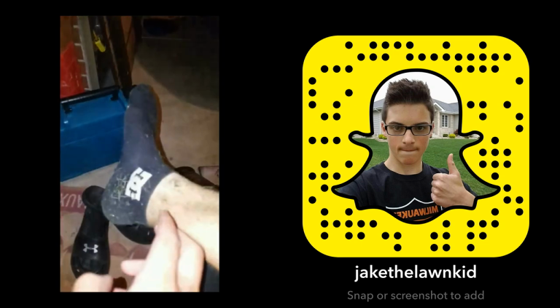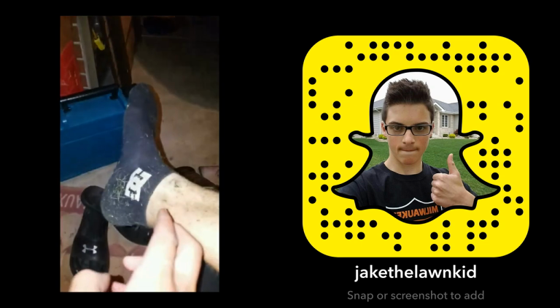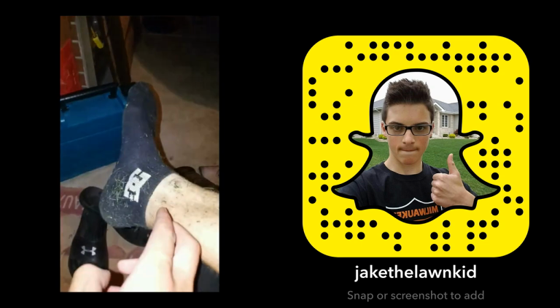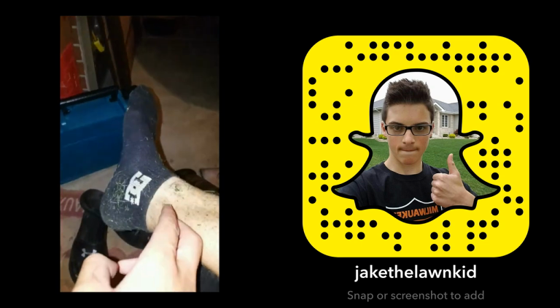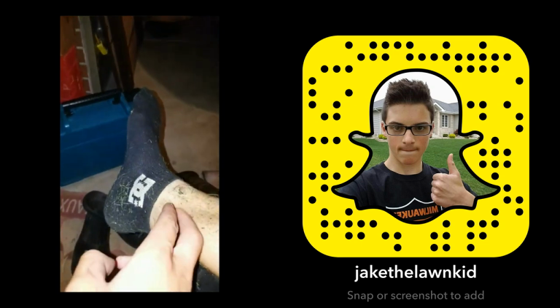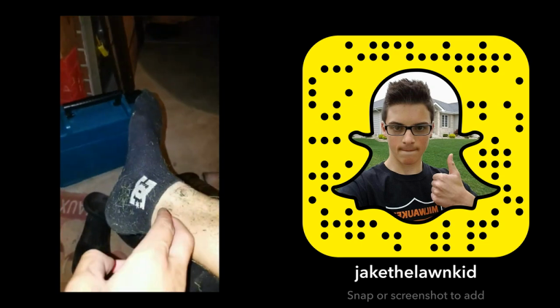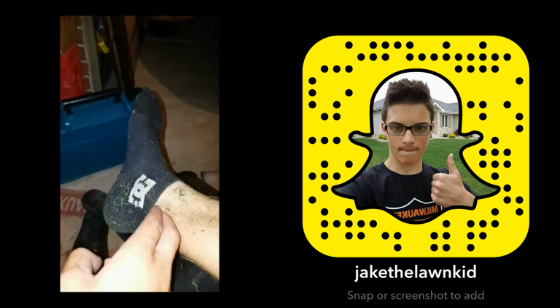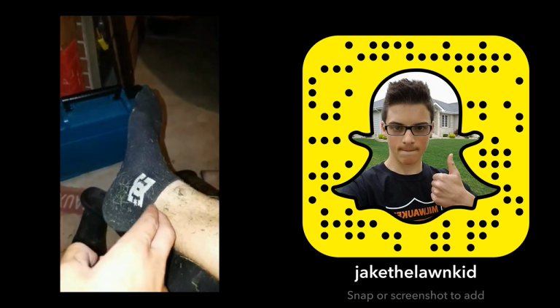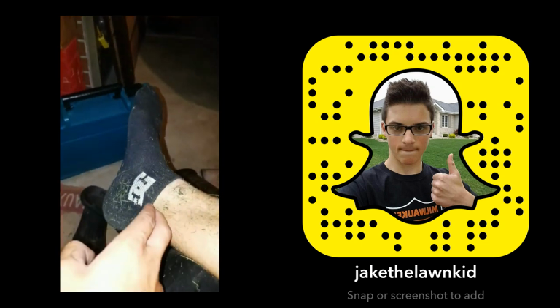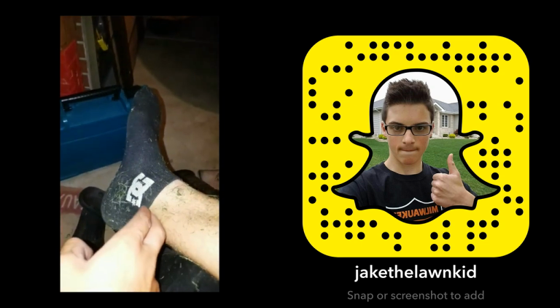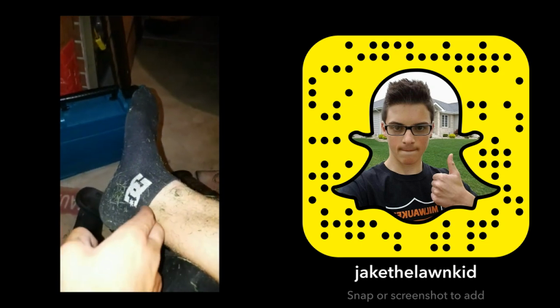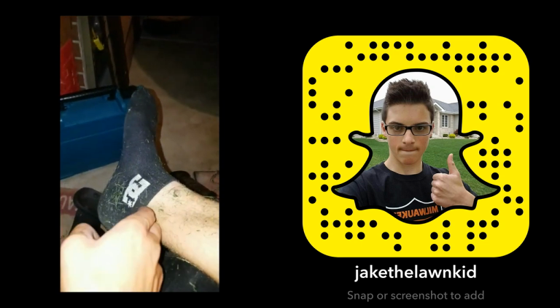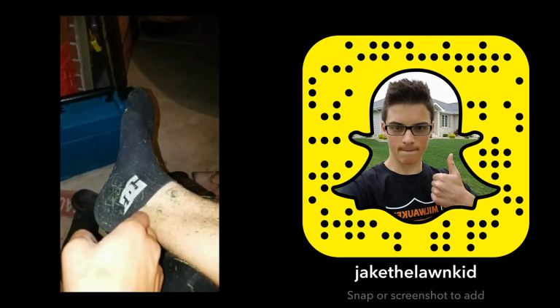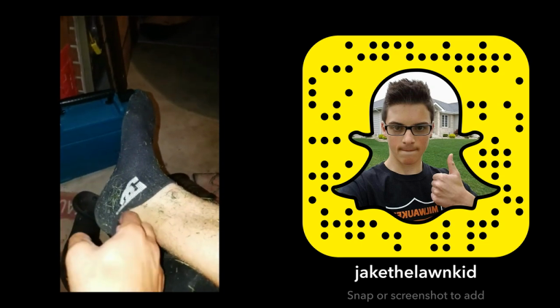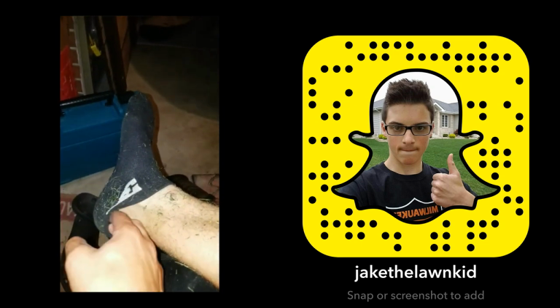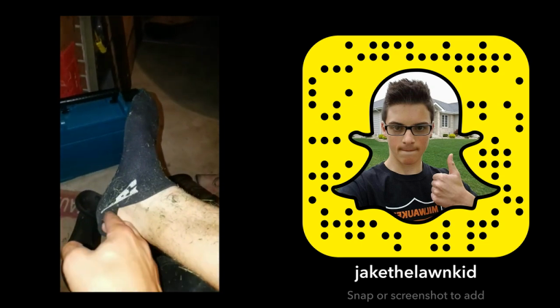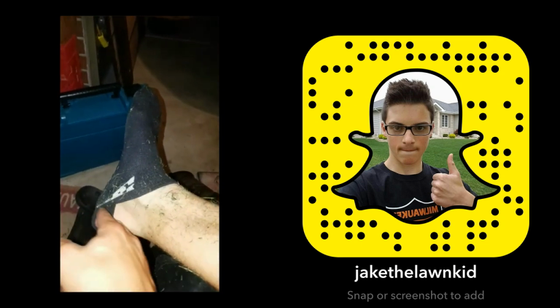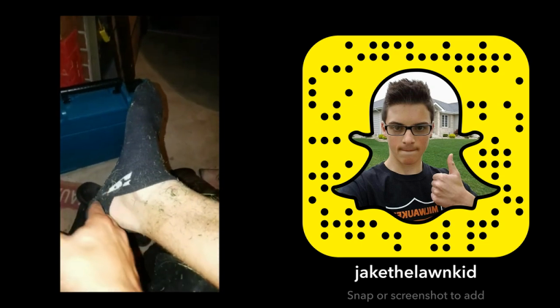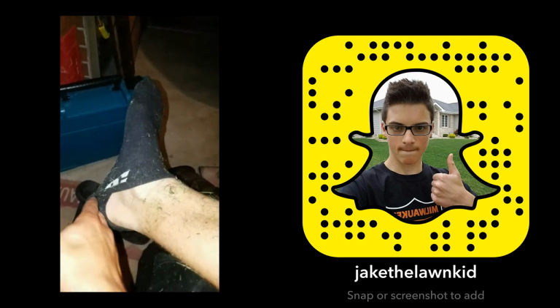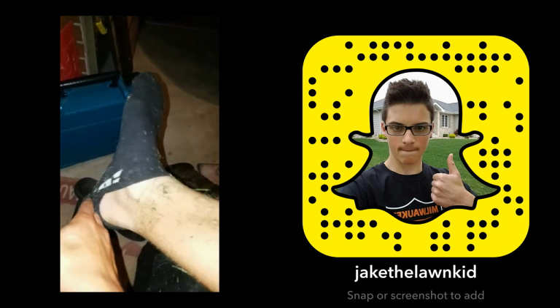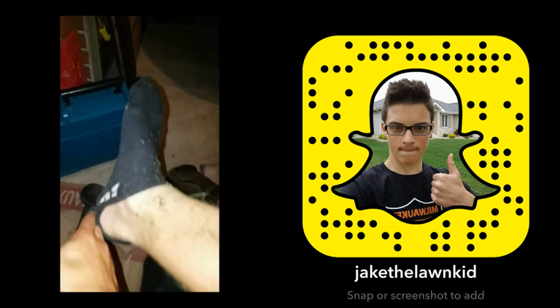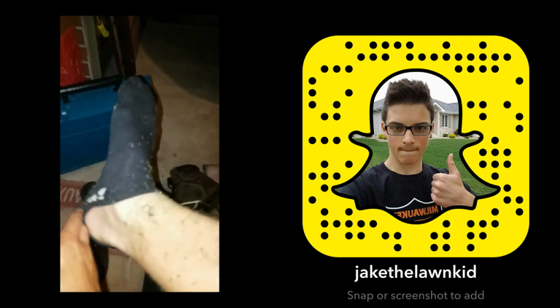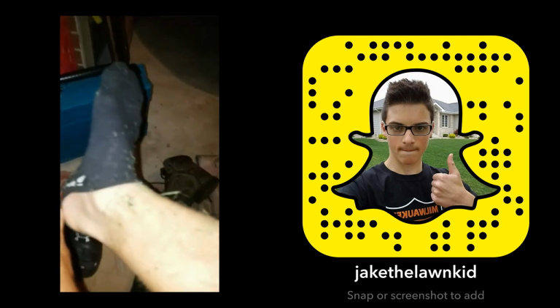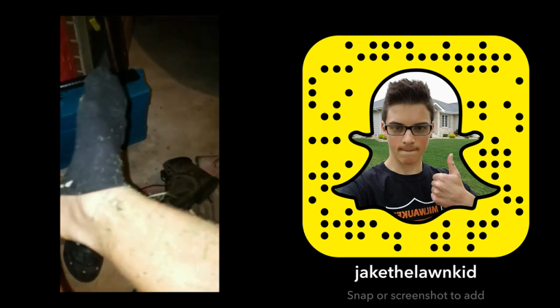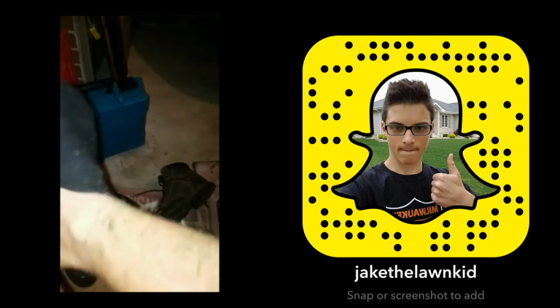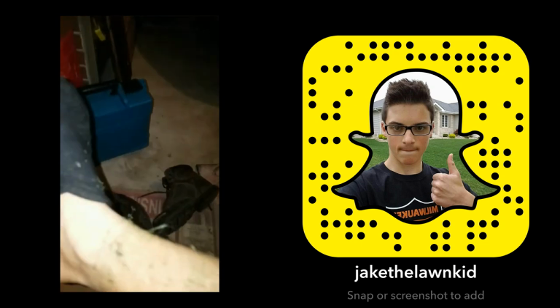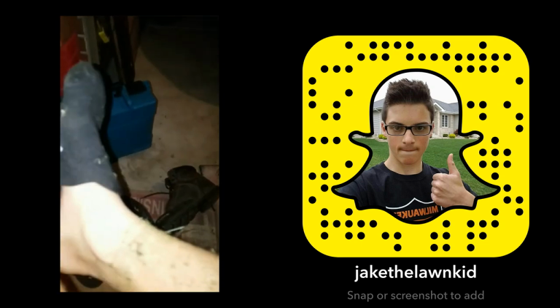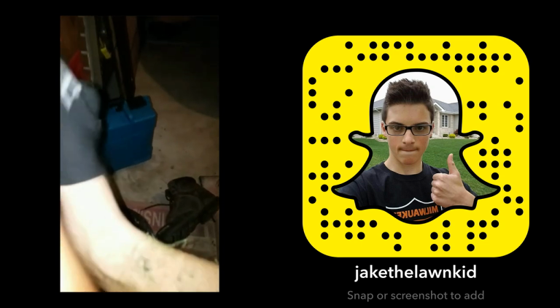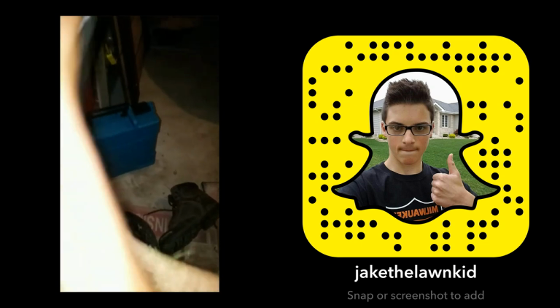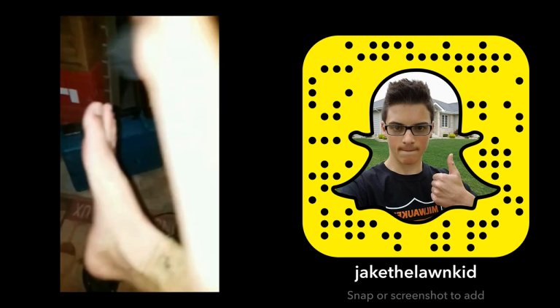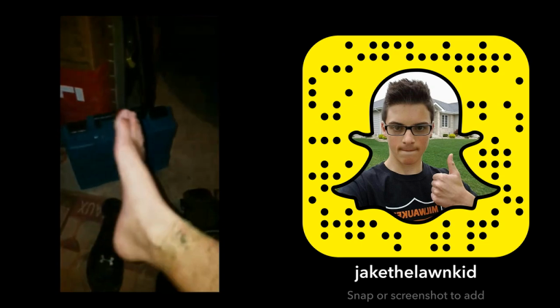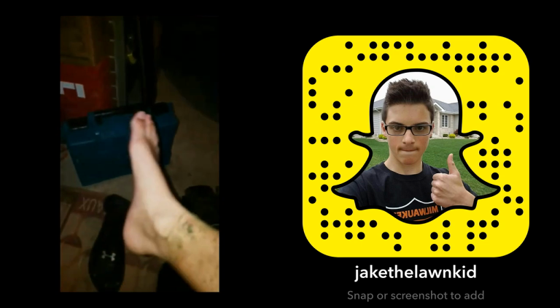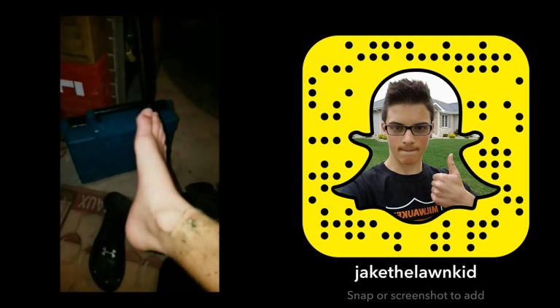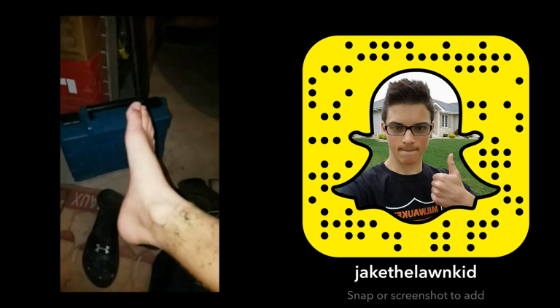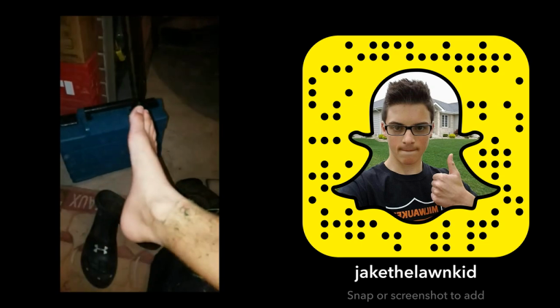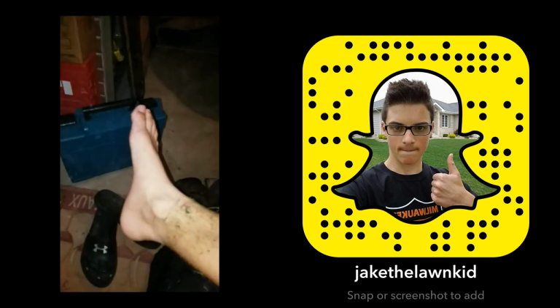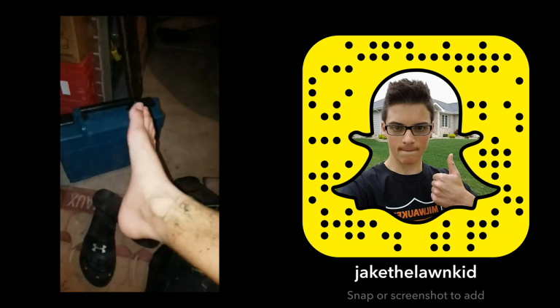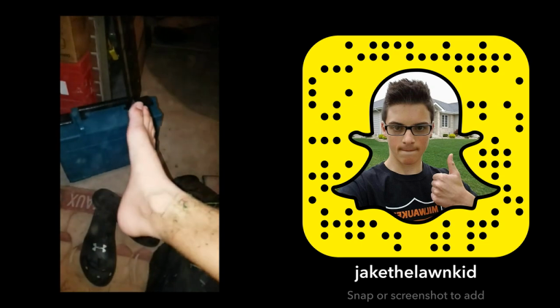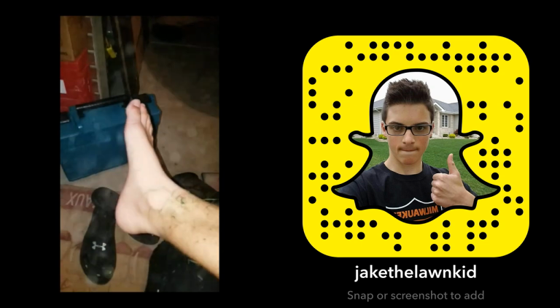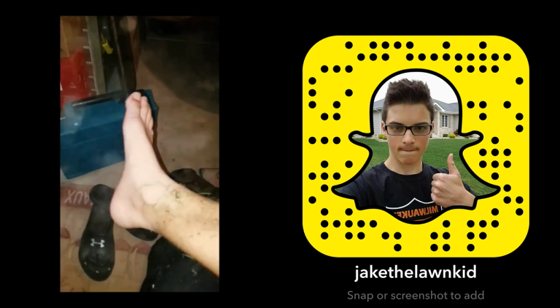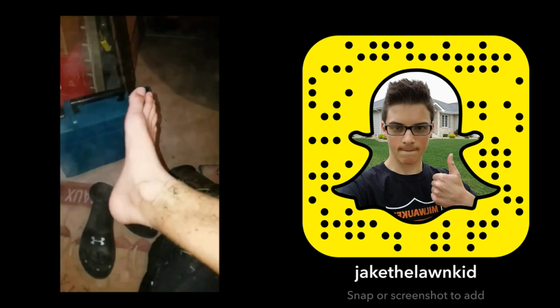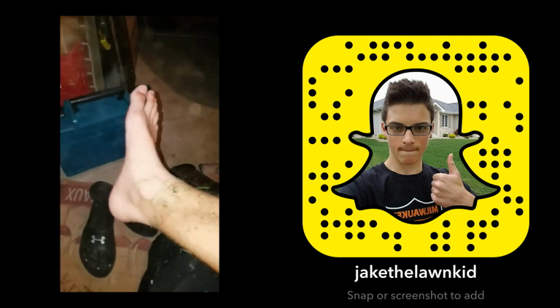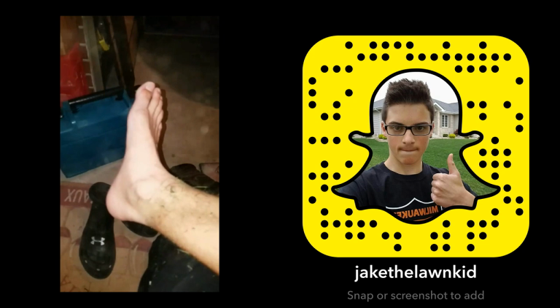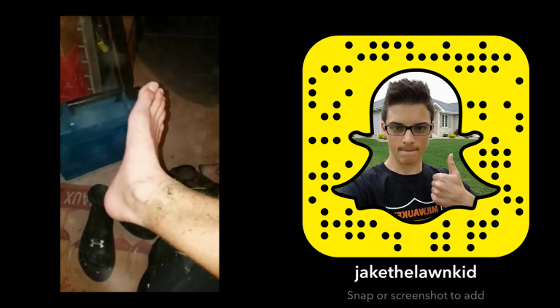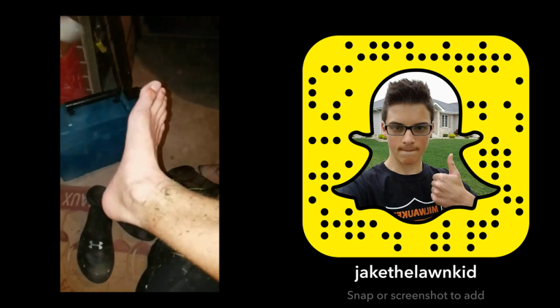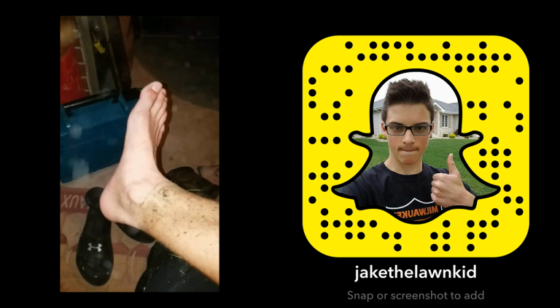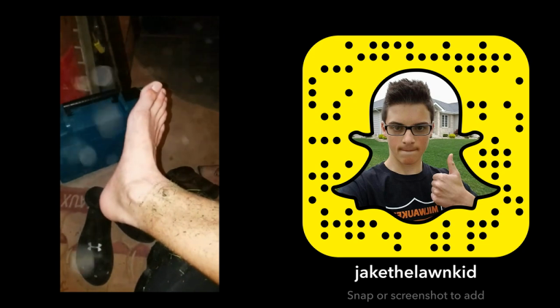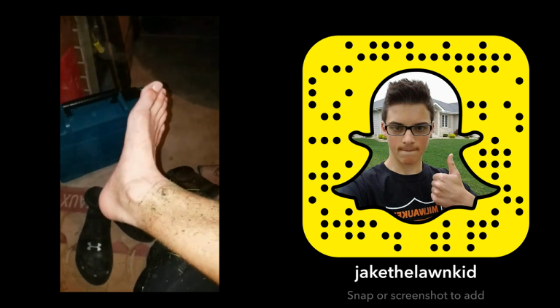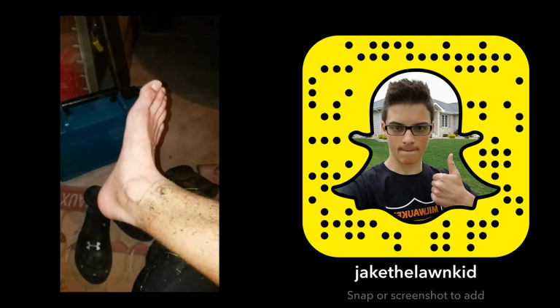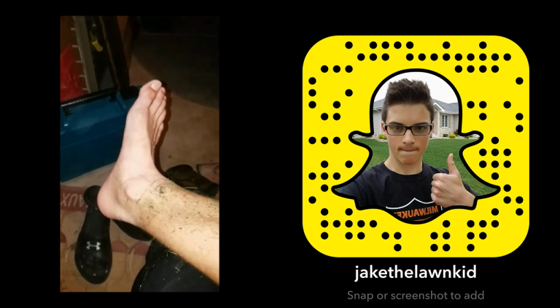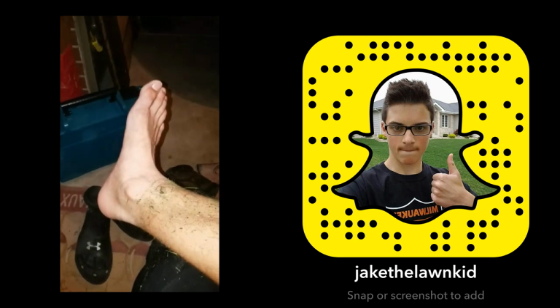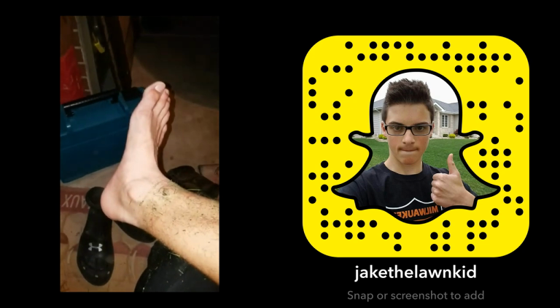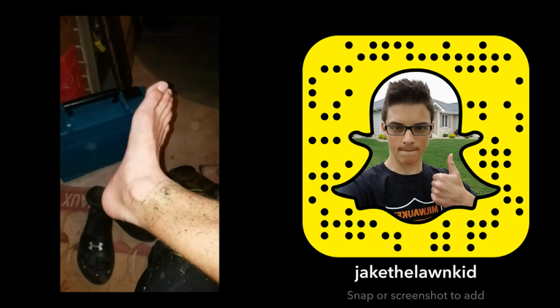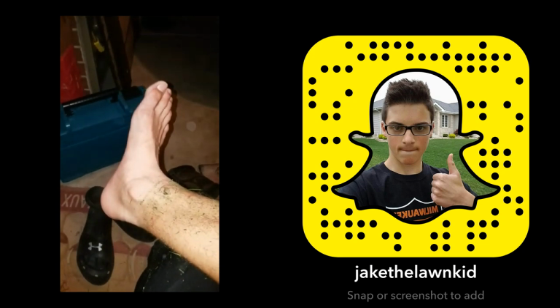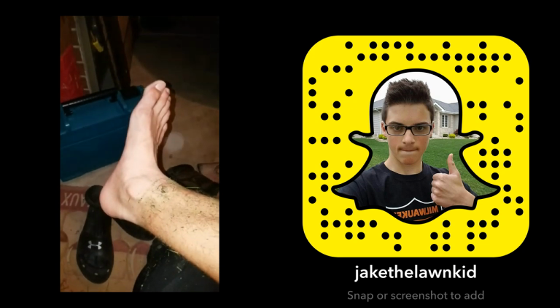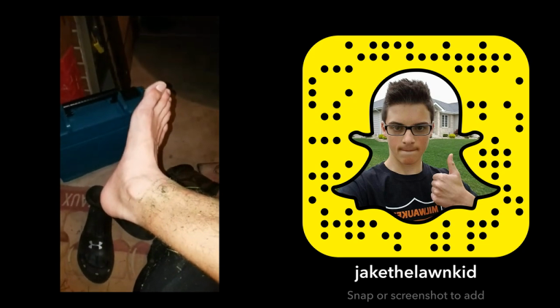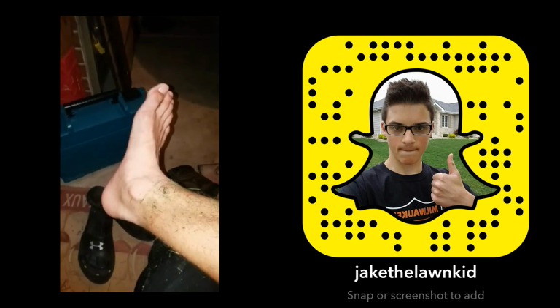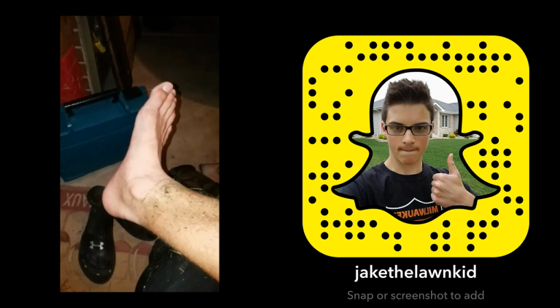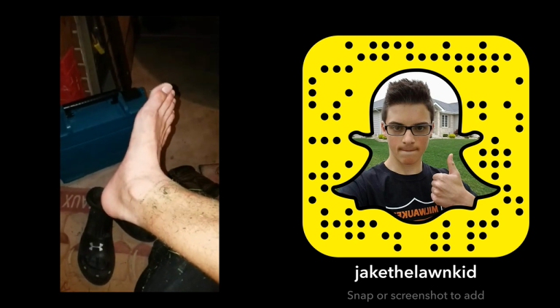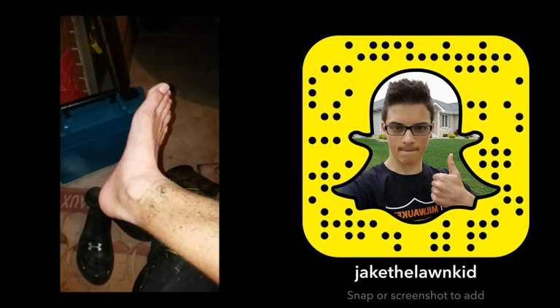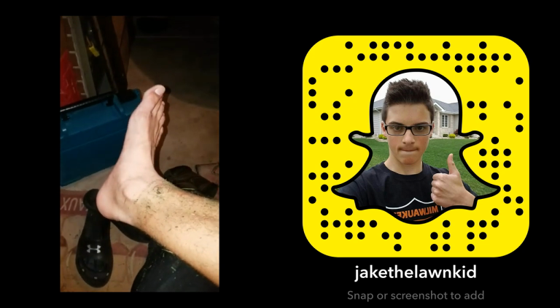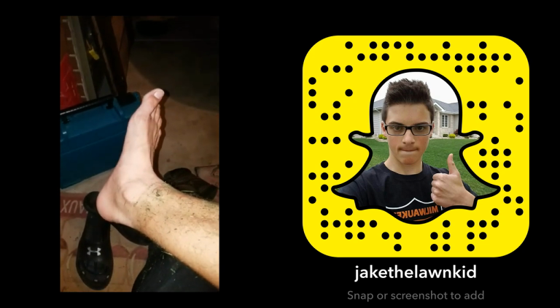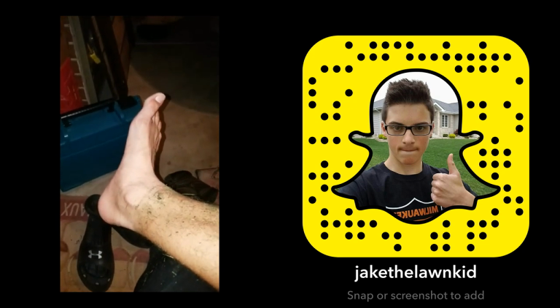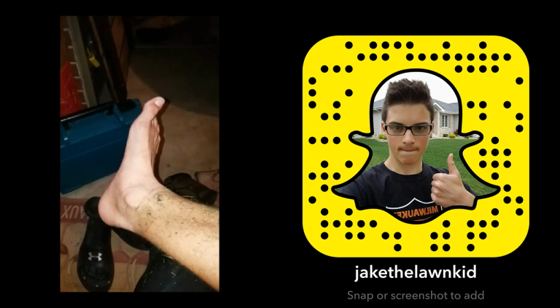The moment of truth. Gross — oh my God, all the dust flying out.